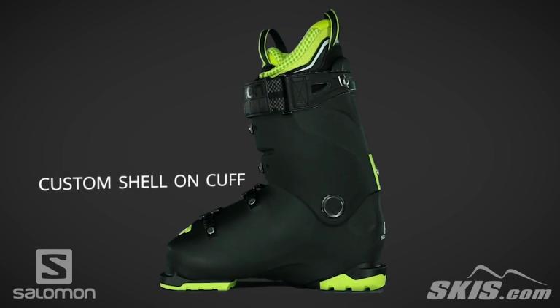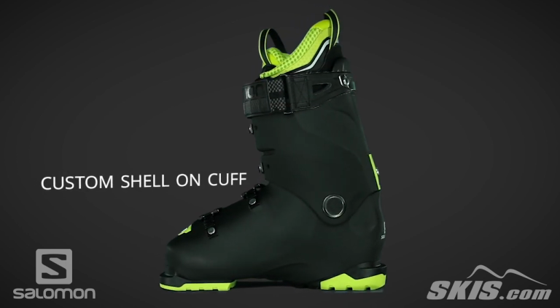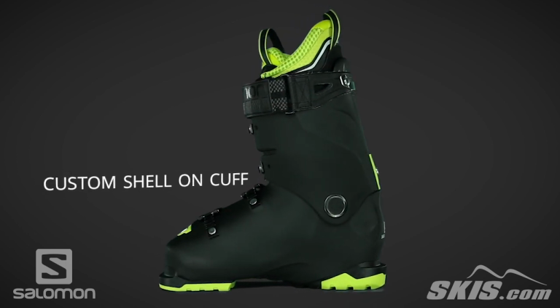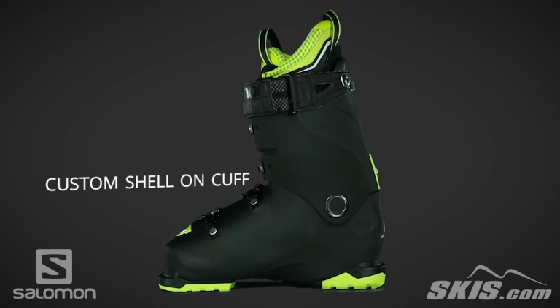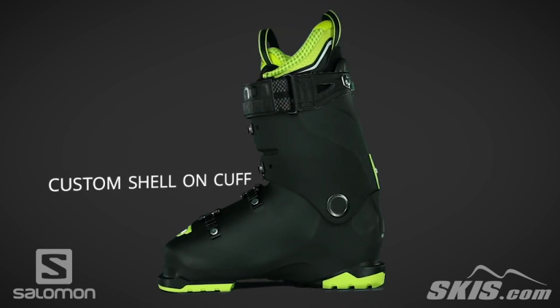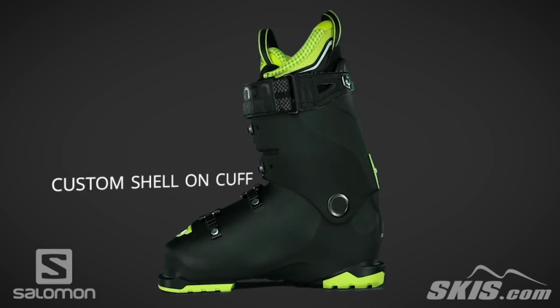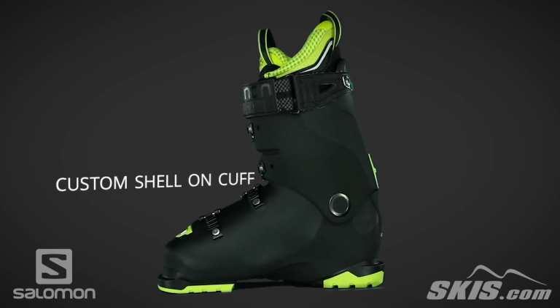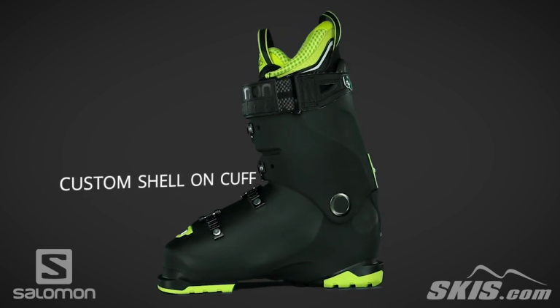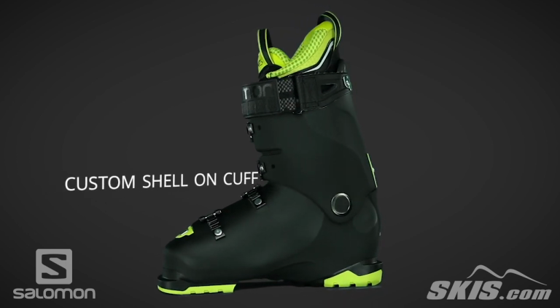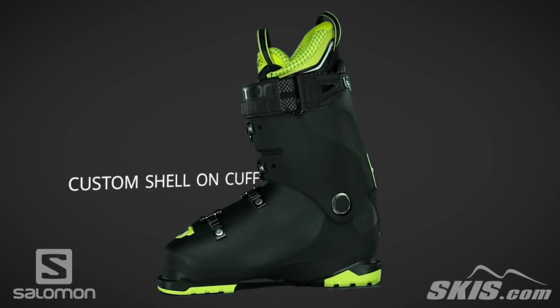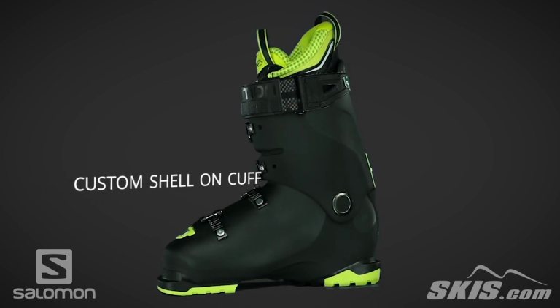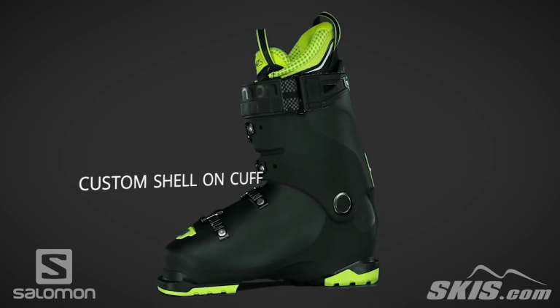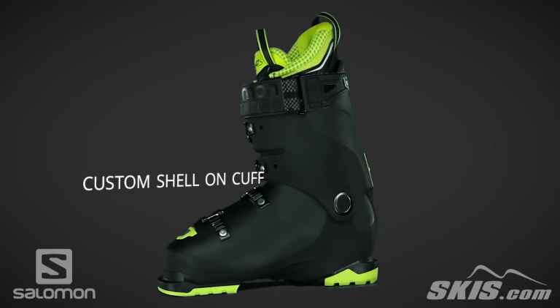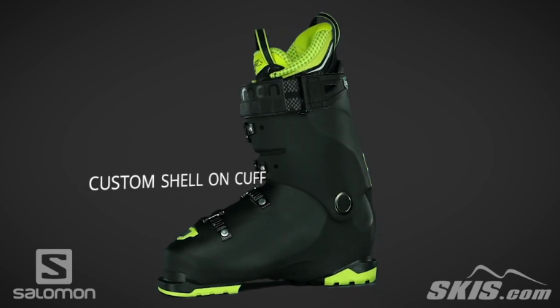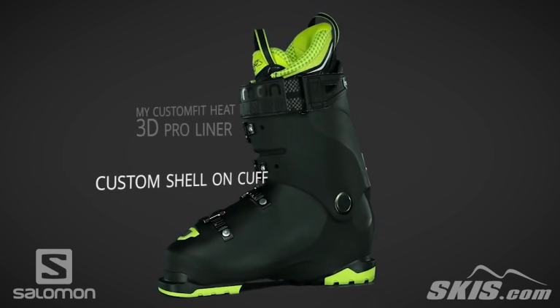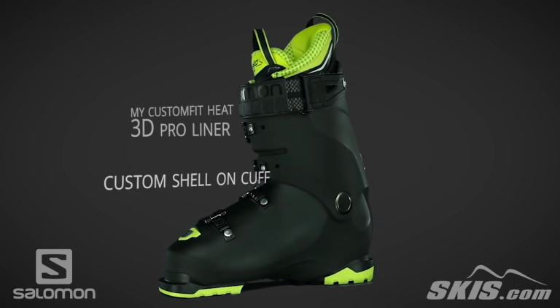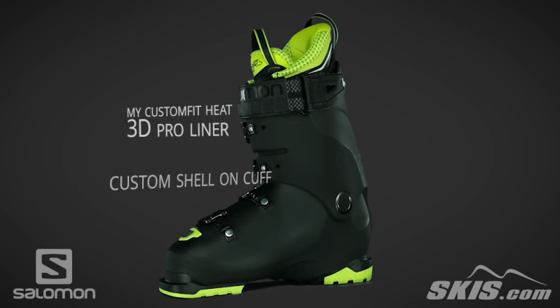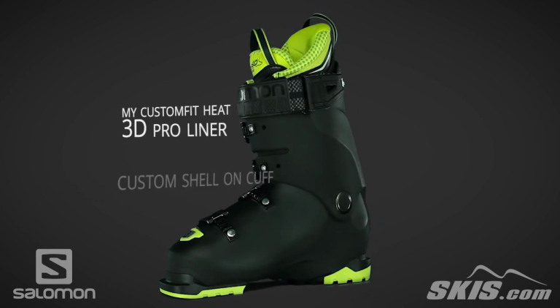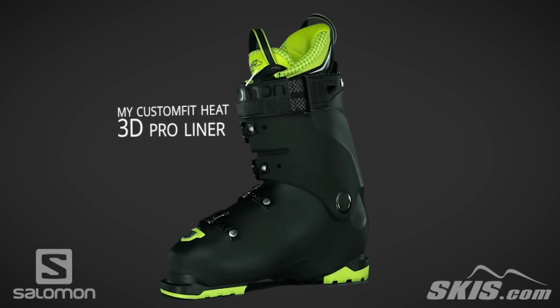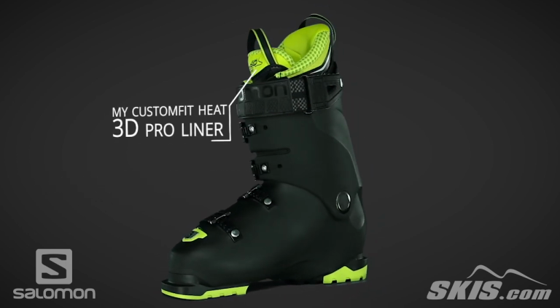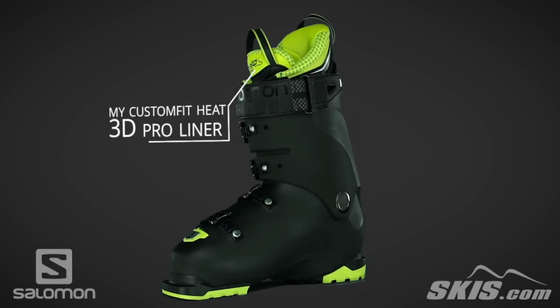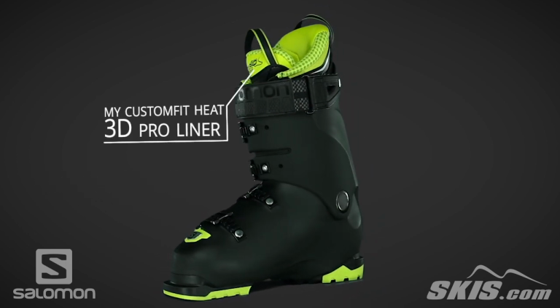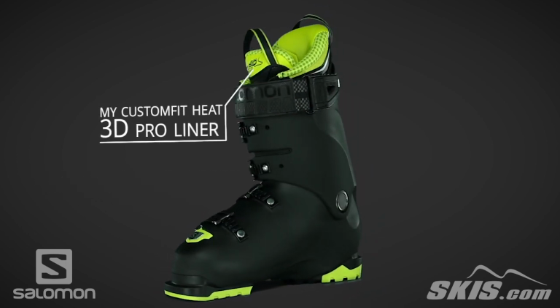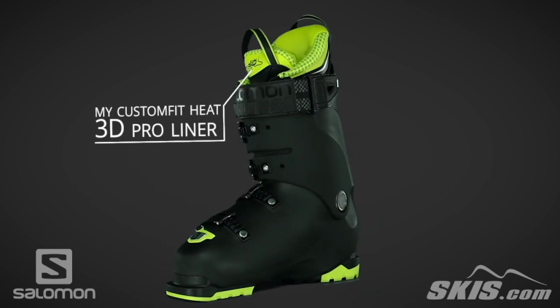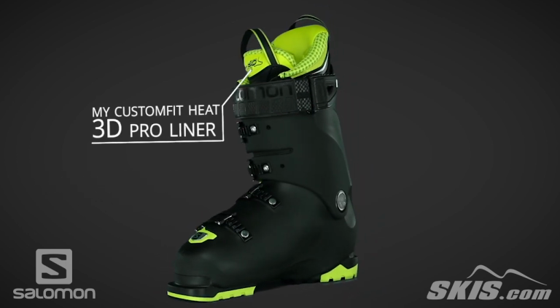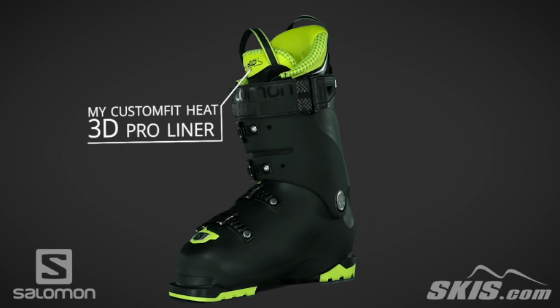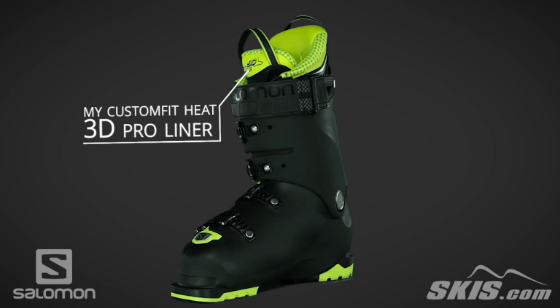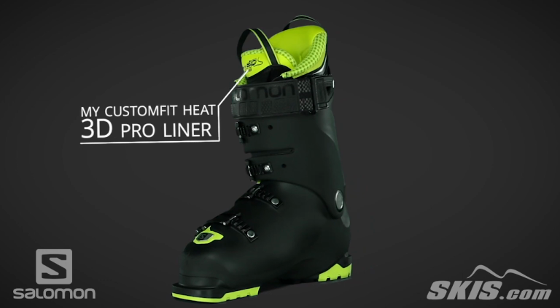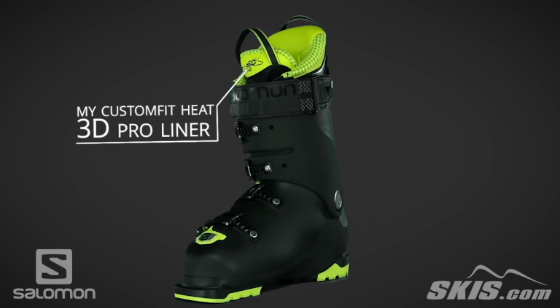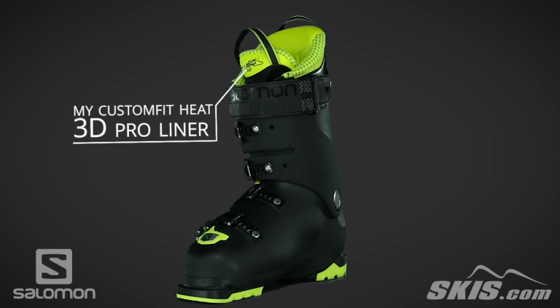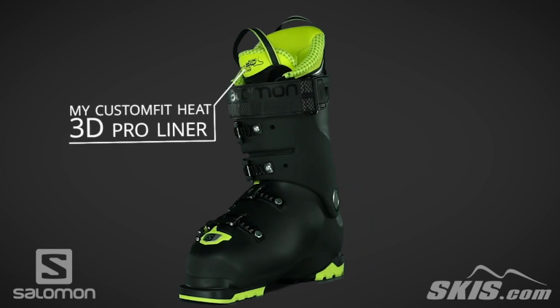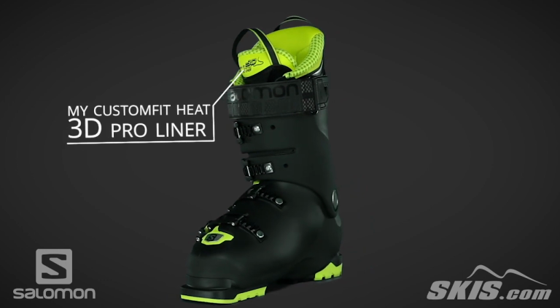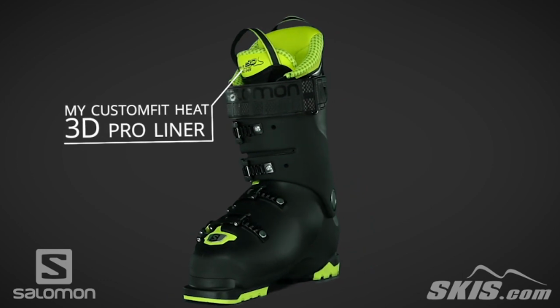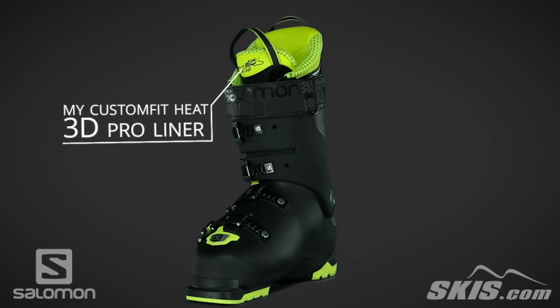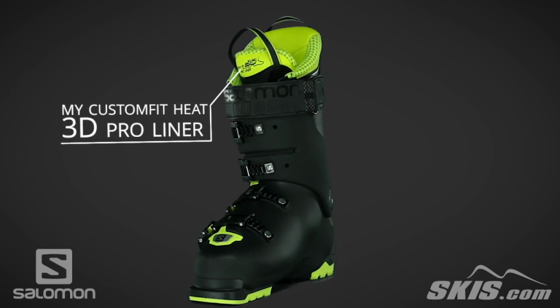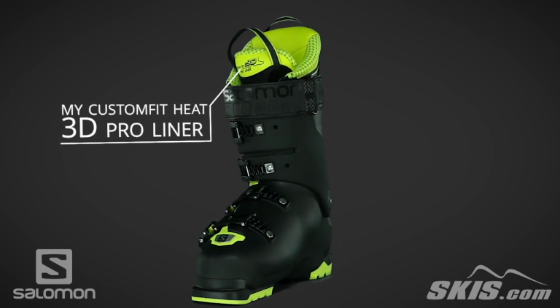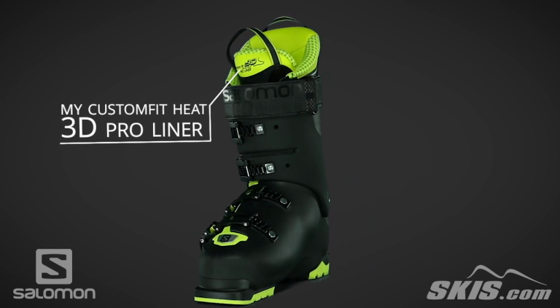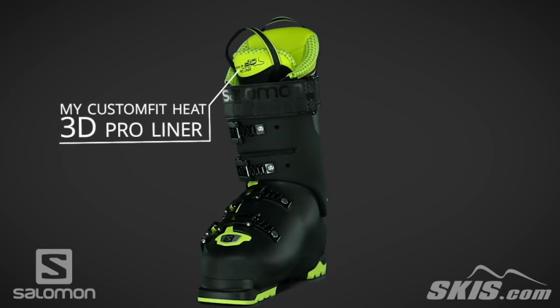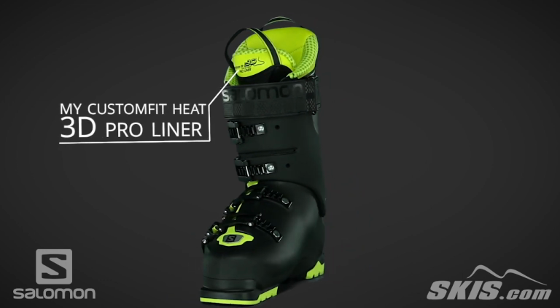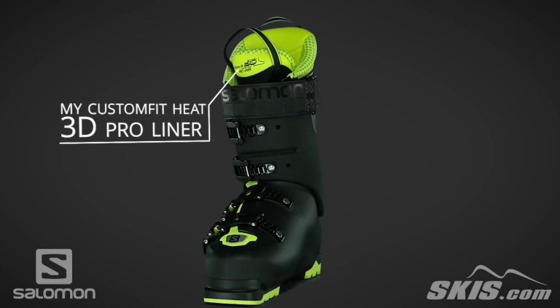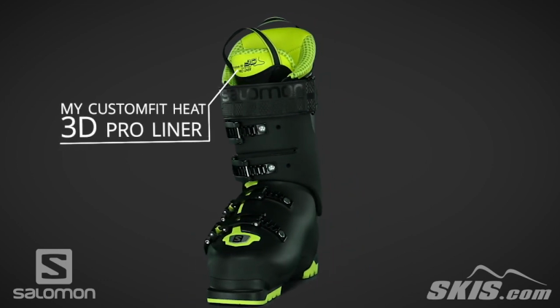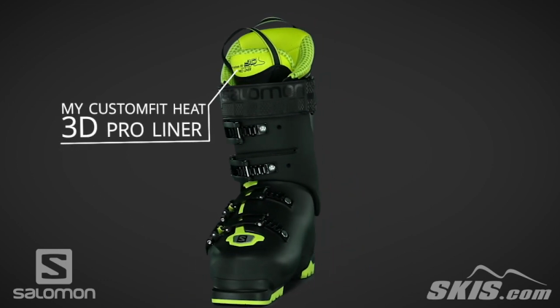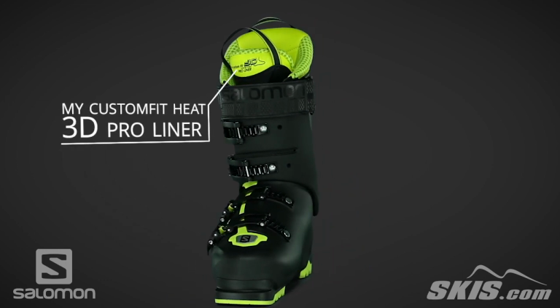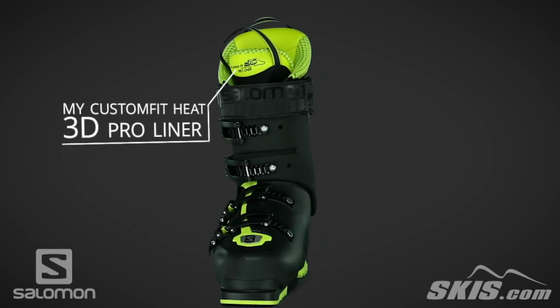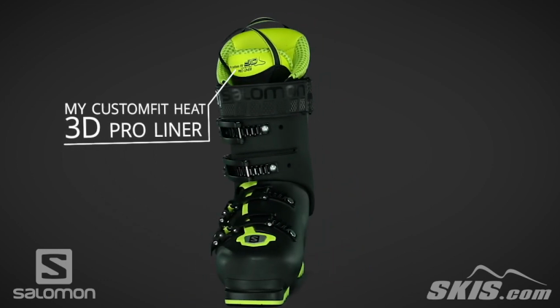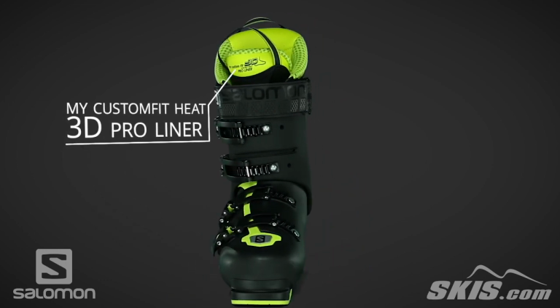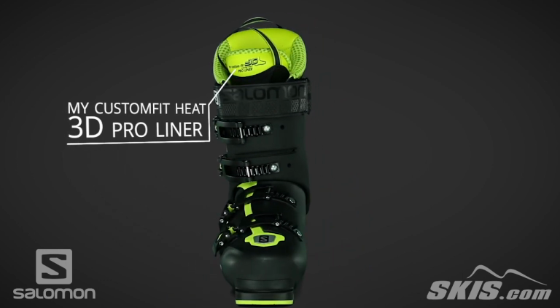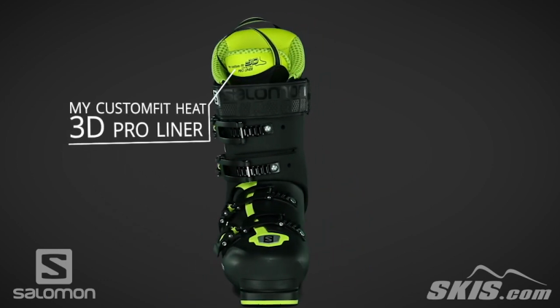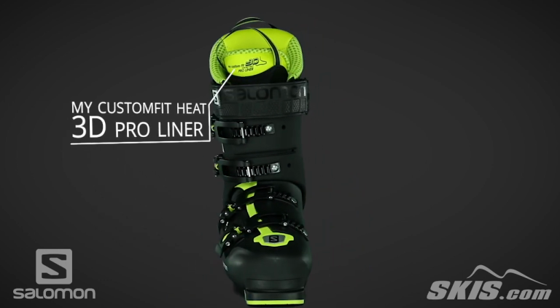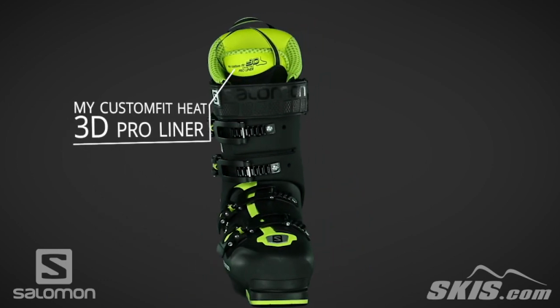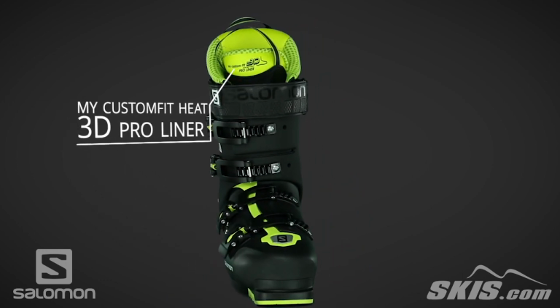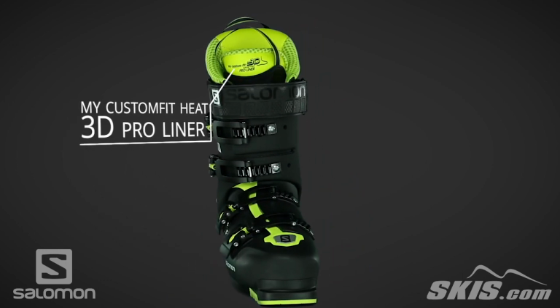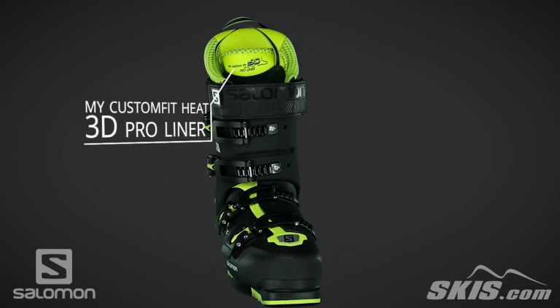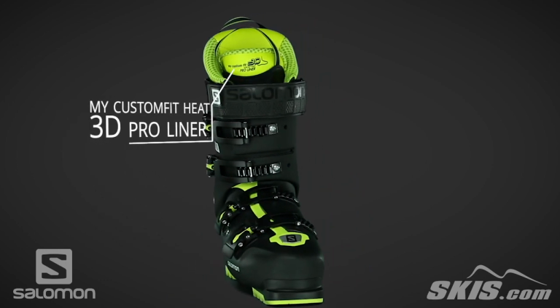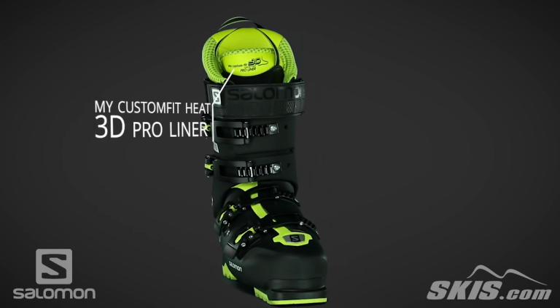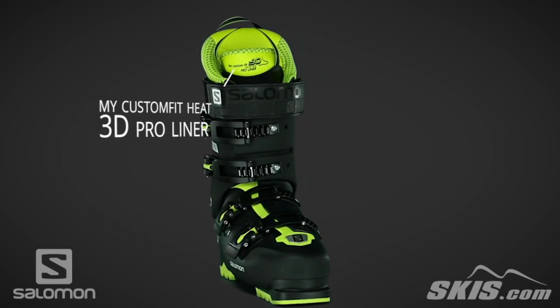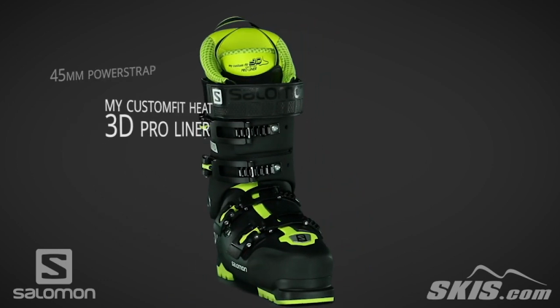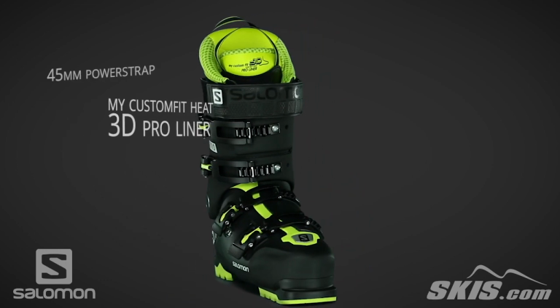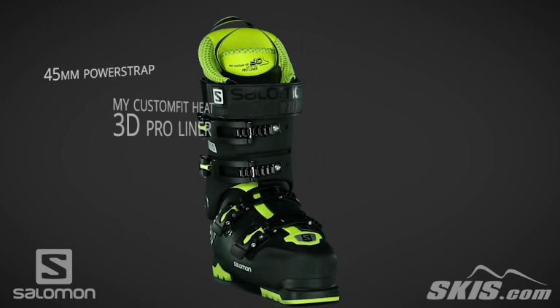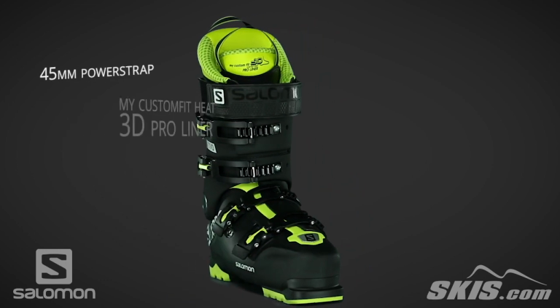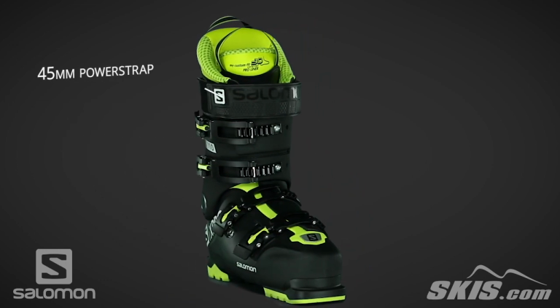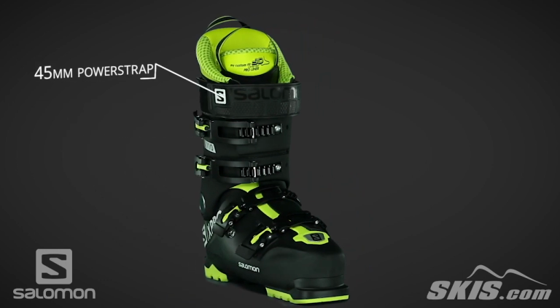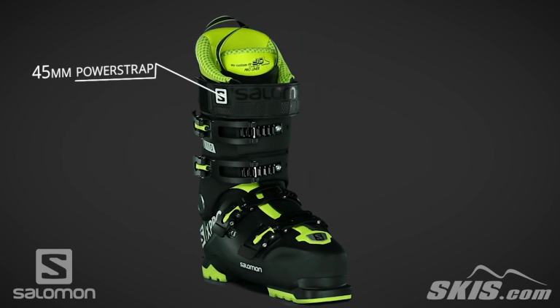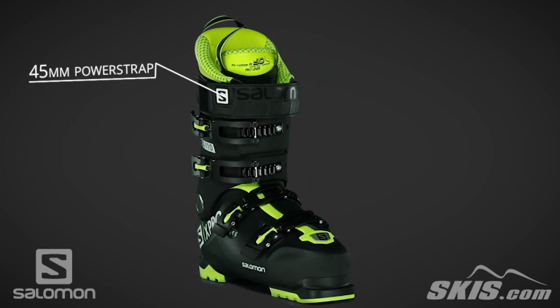My Custom Fit 3D Pro Liner is a 60% thermoformable foam allowing for a custom fit in the shin, ankle pocket, and toe box.